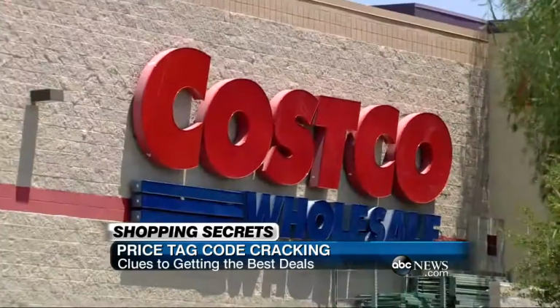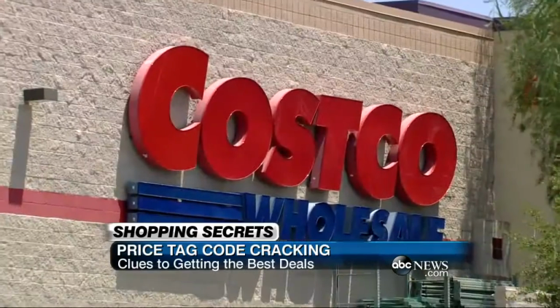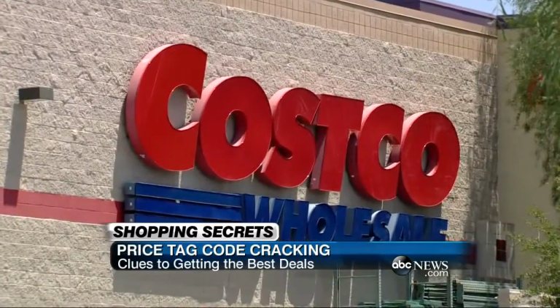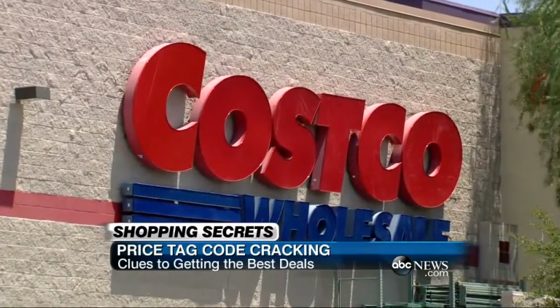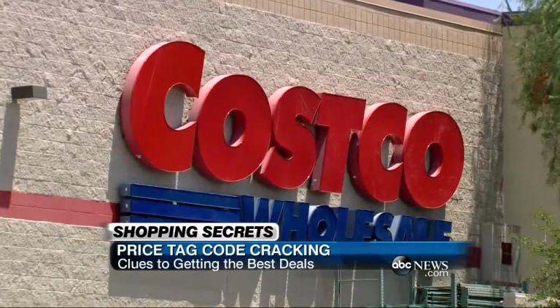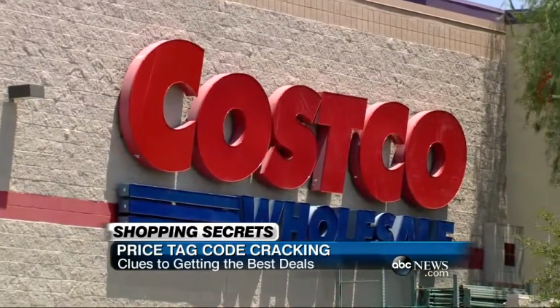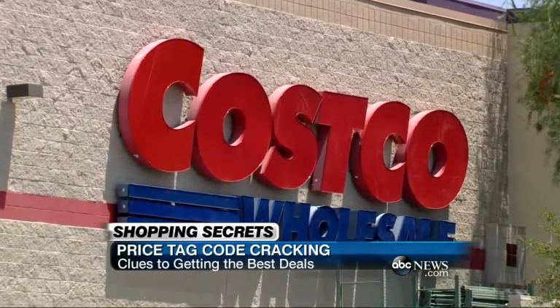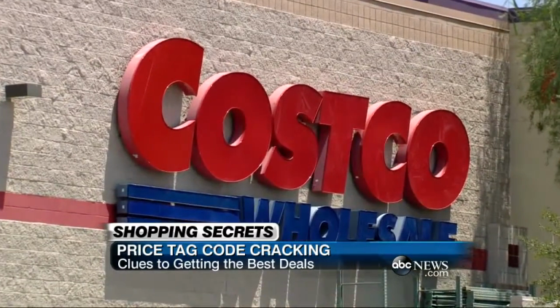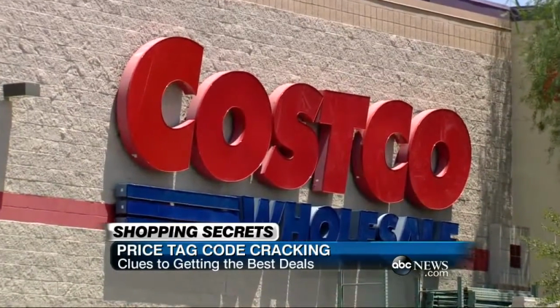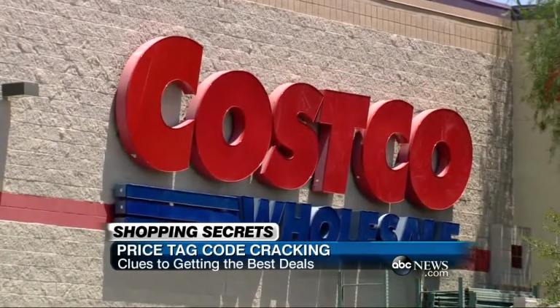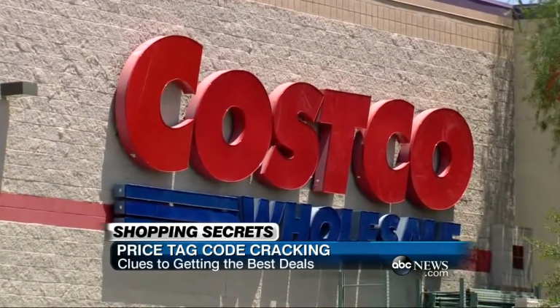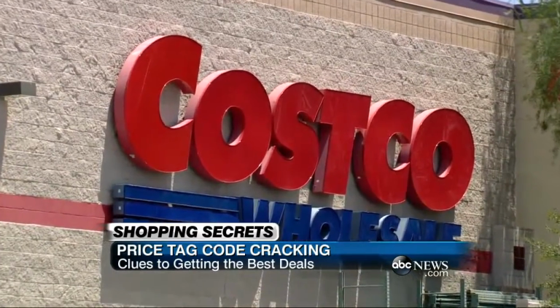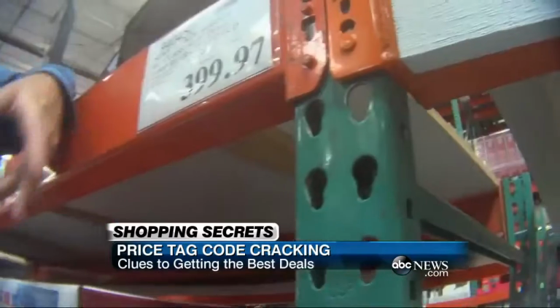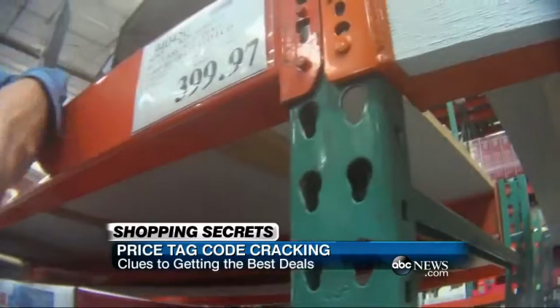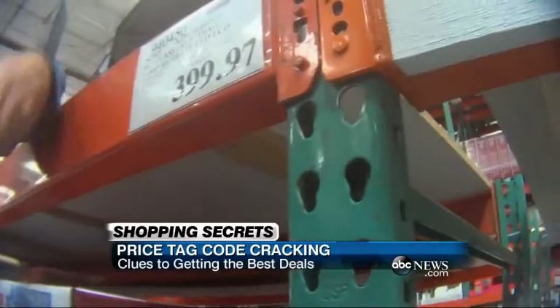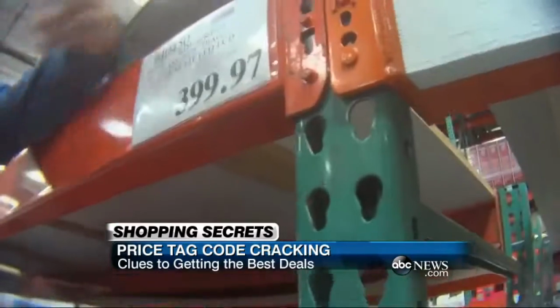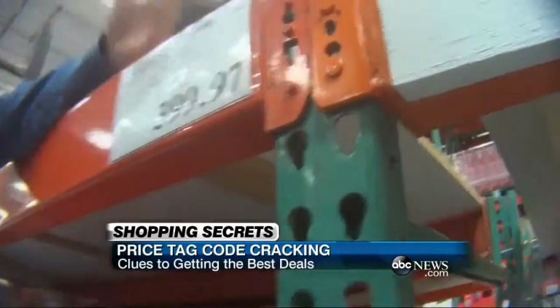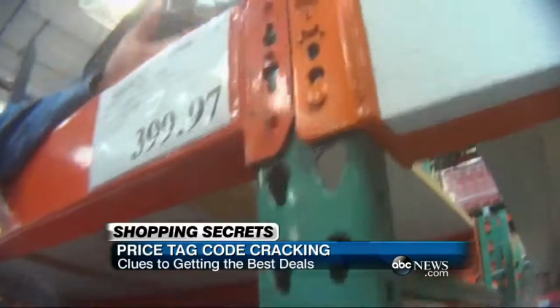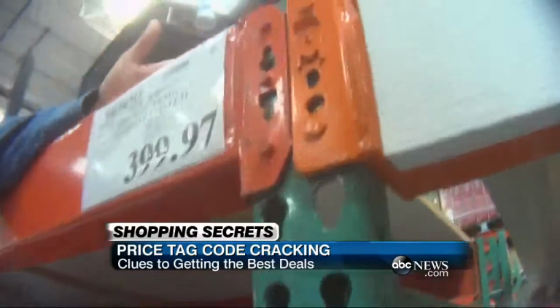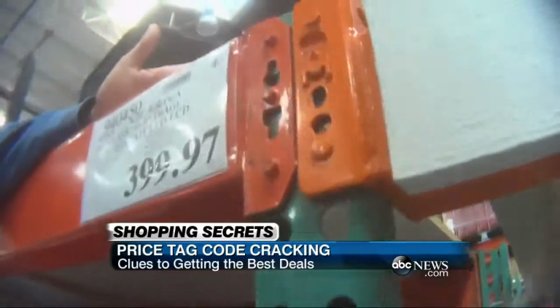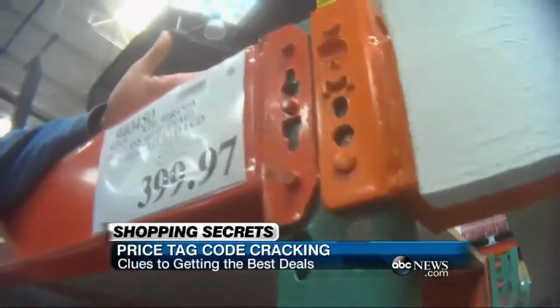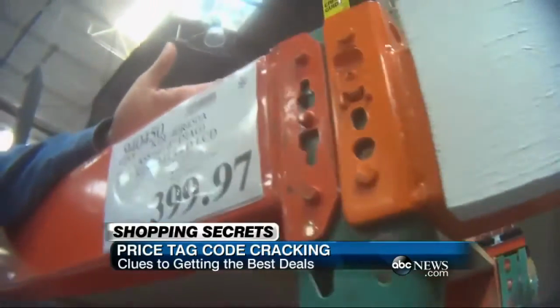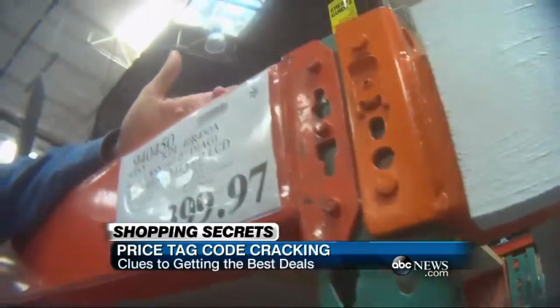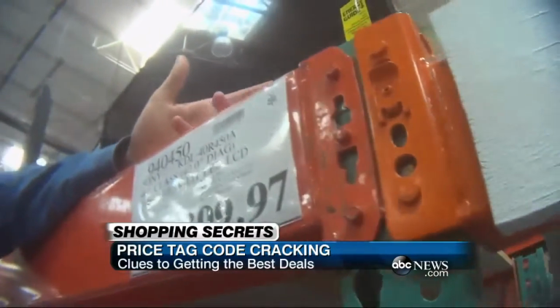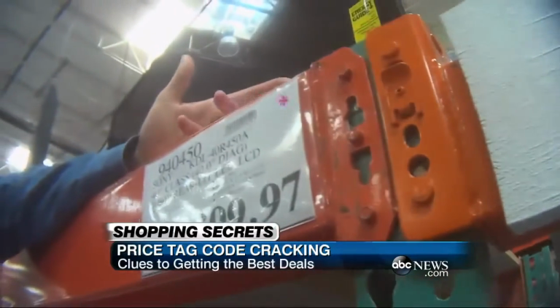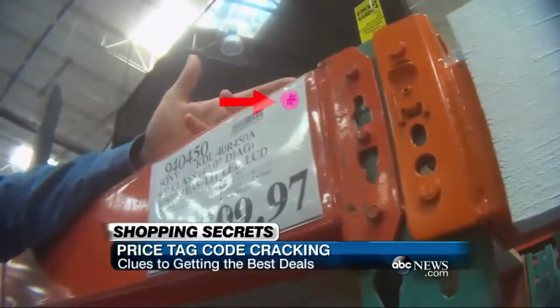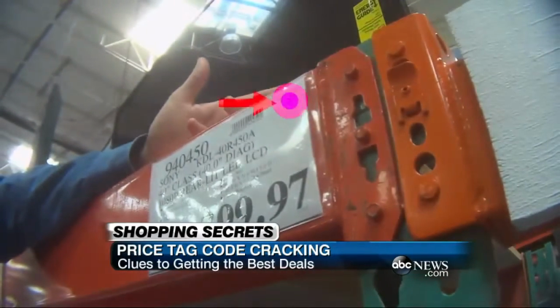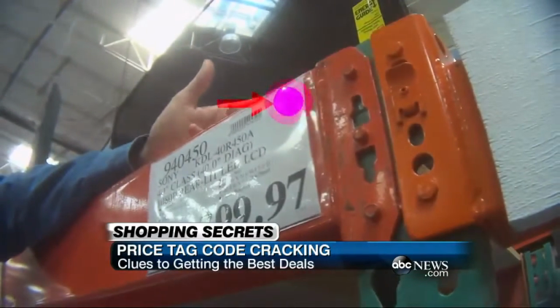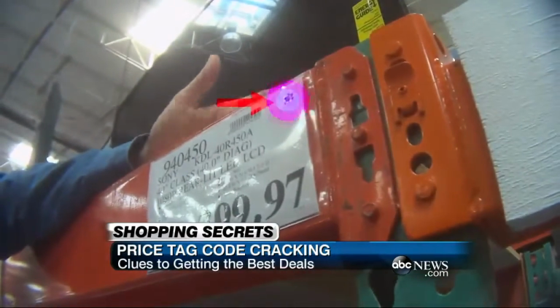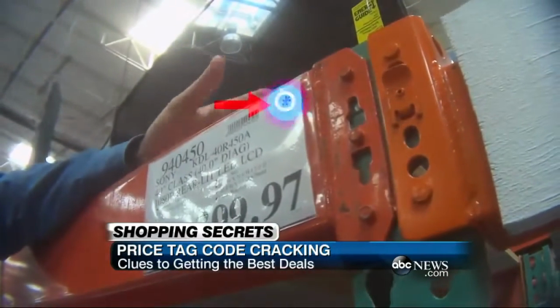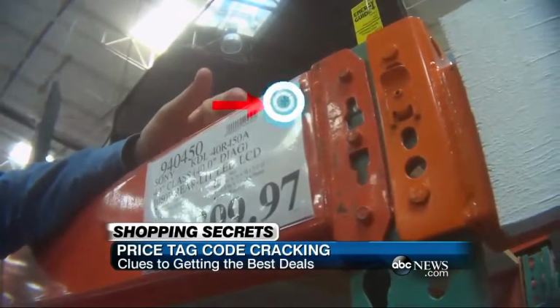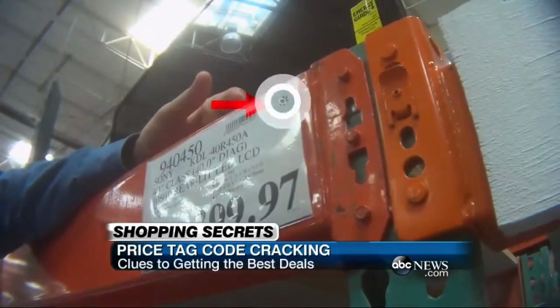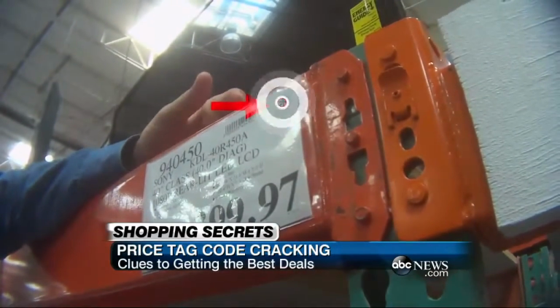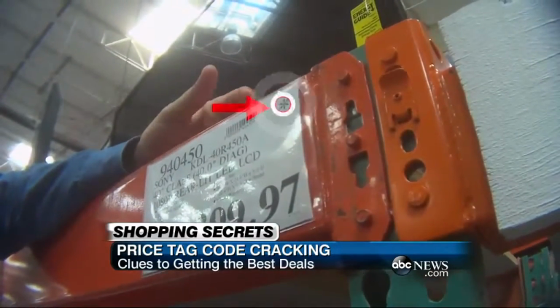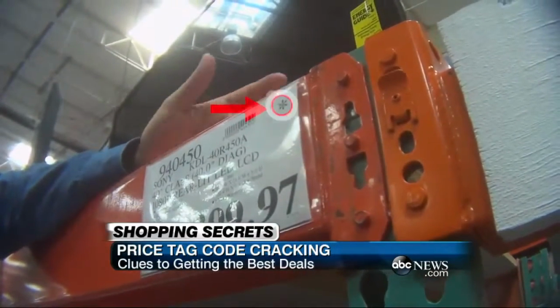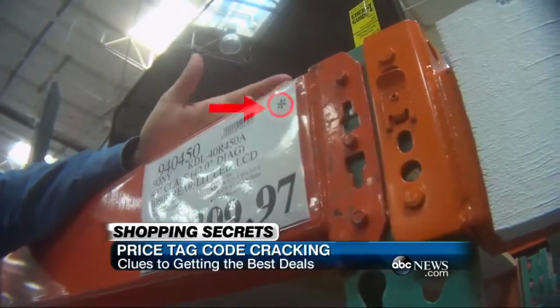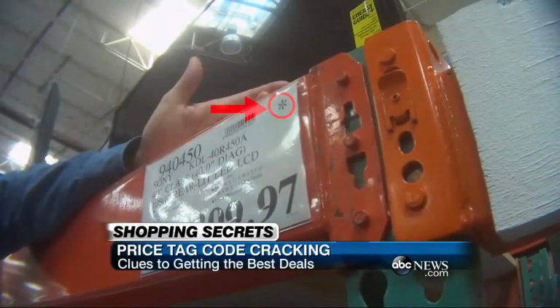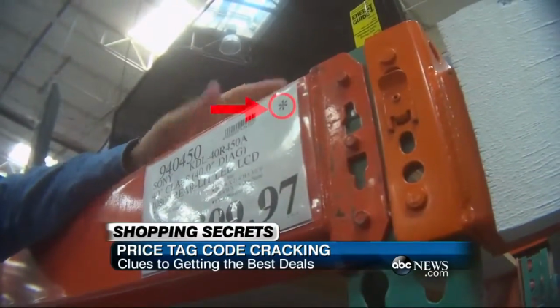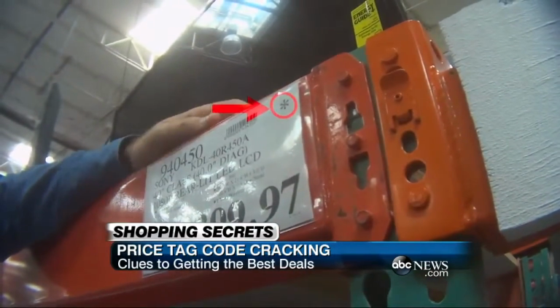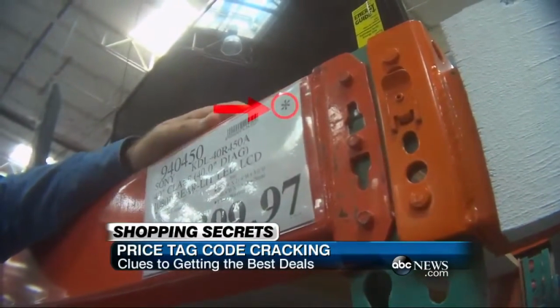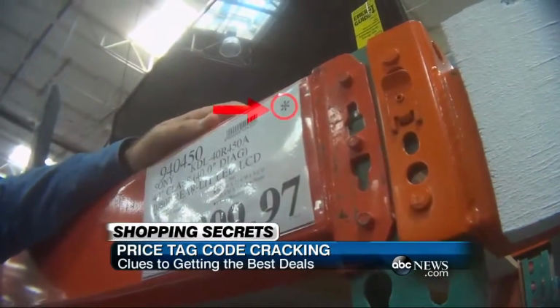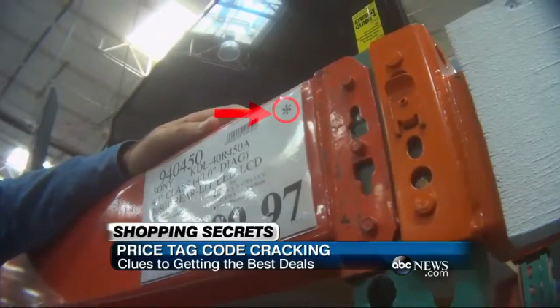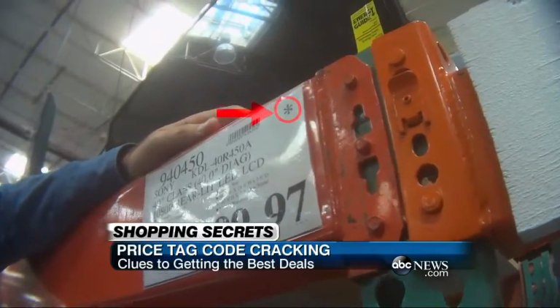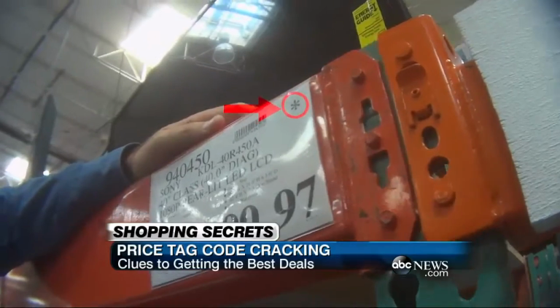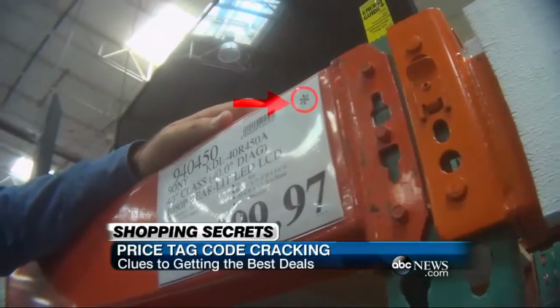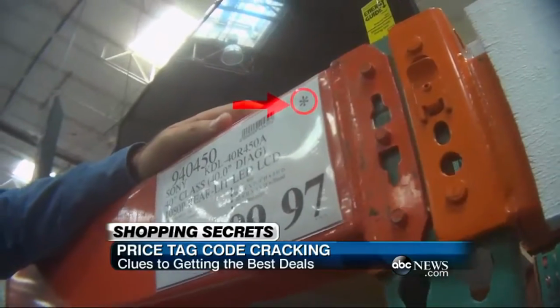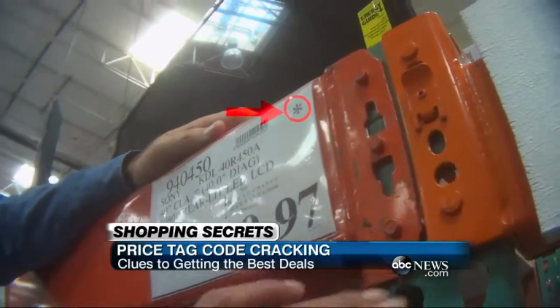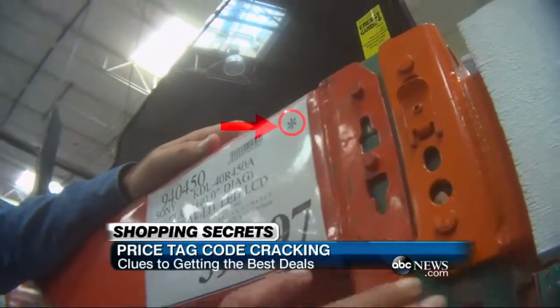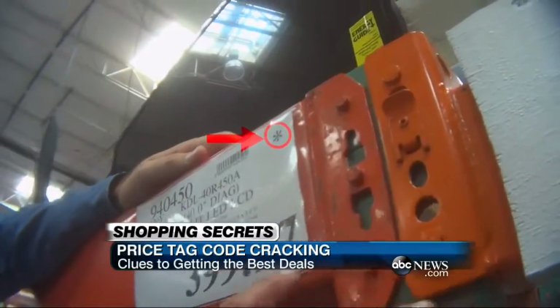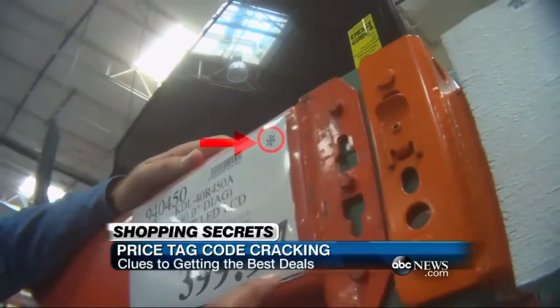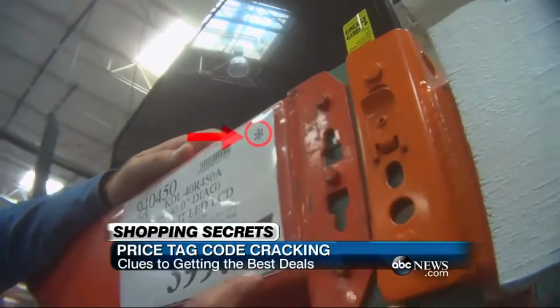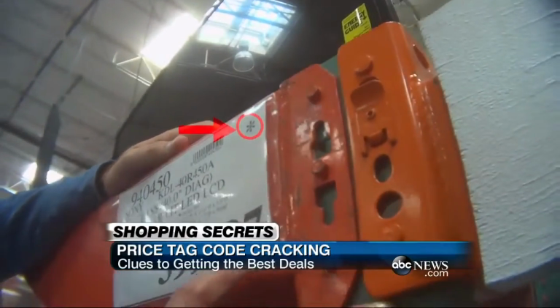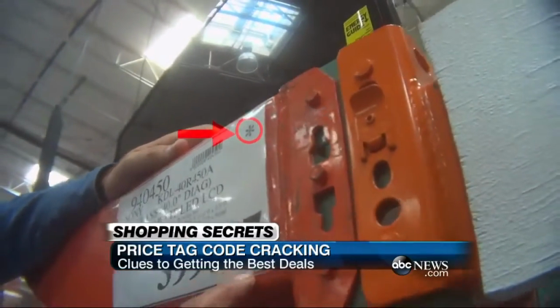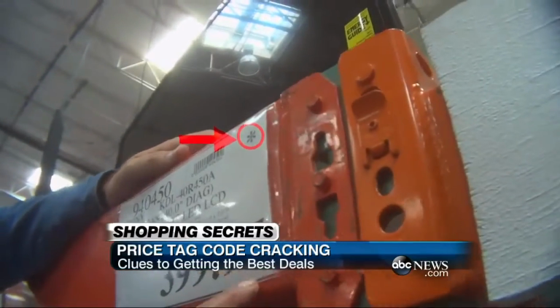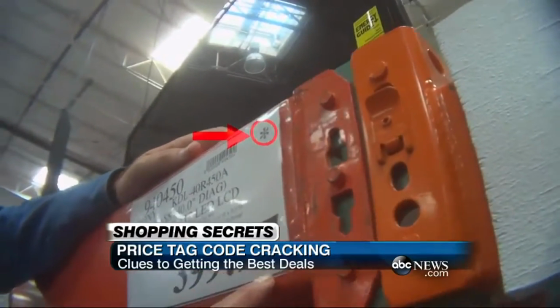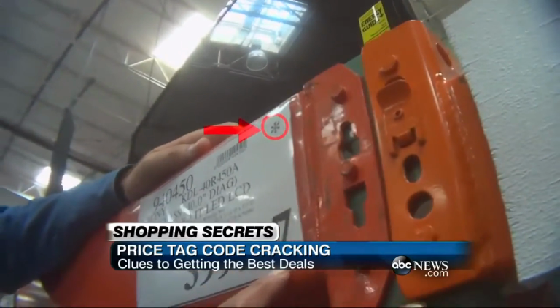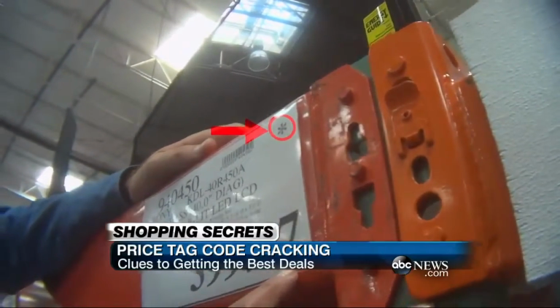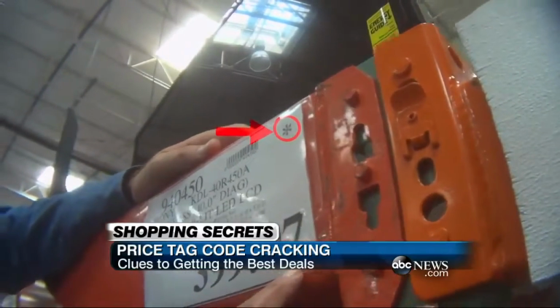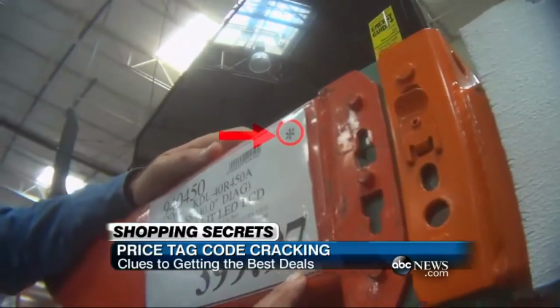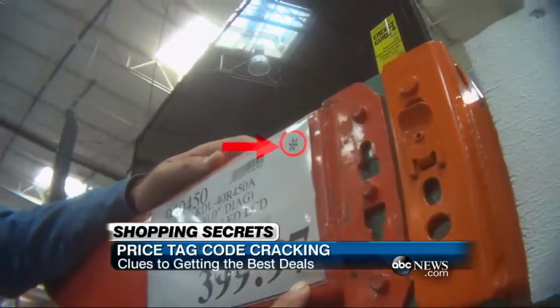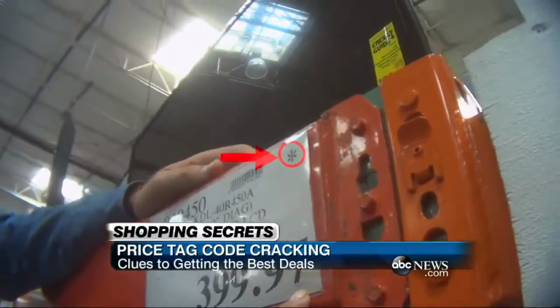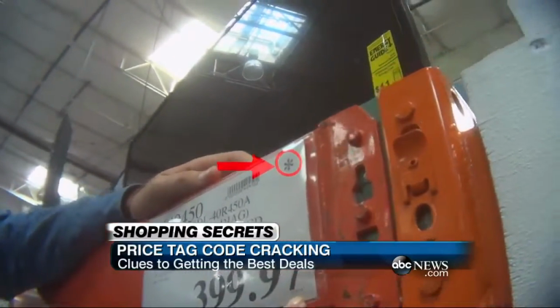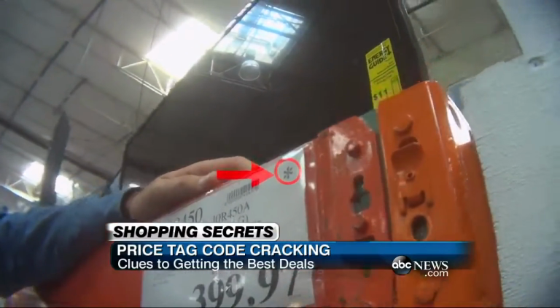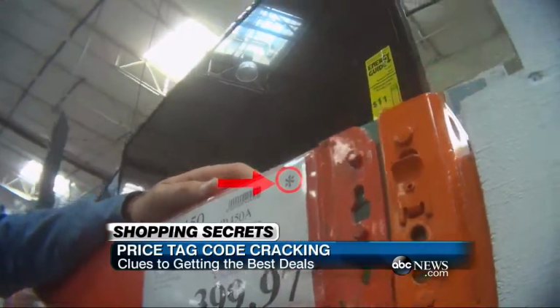At Costco, prices ending in 97 cents with an asterisk — jackpot. James says it's a clearance item.